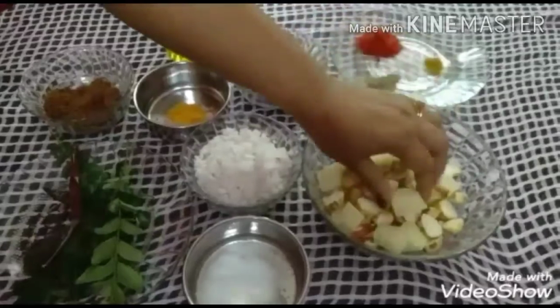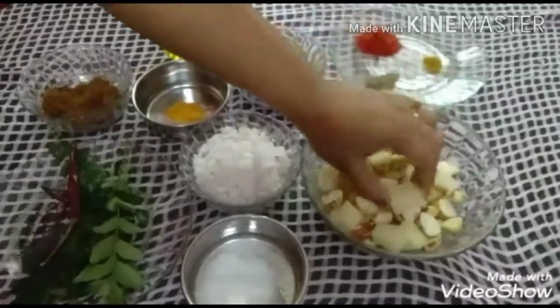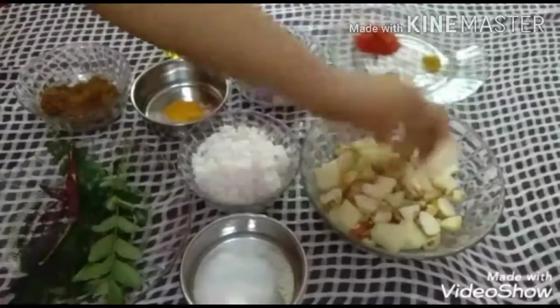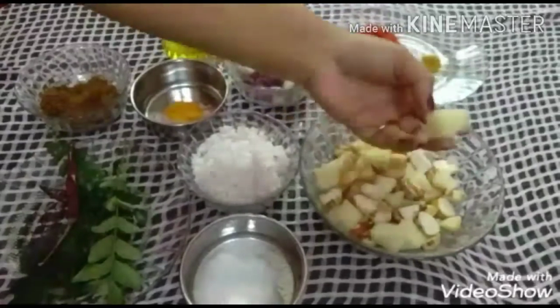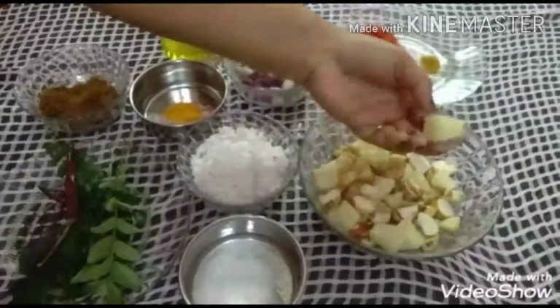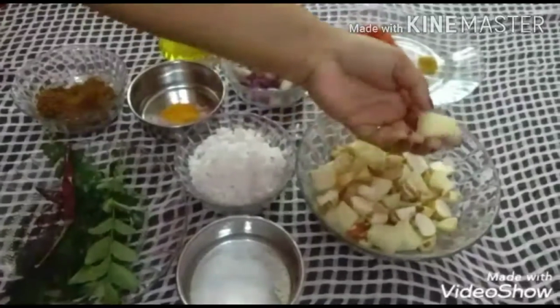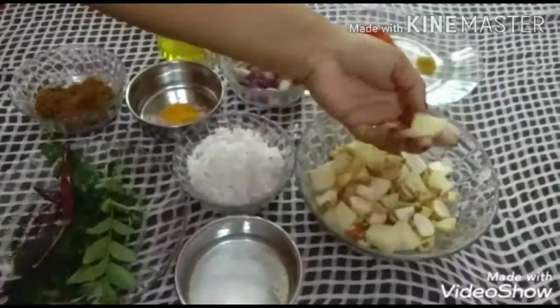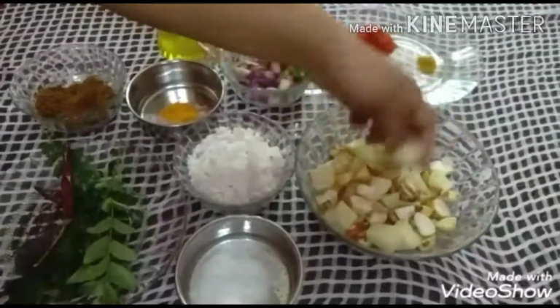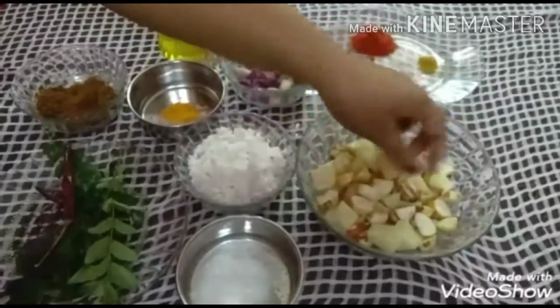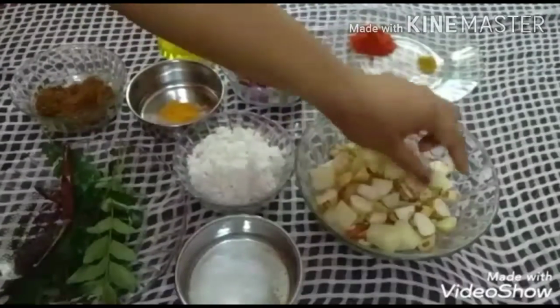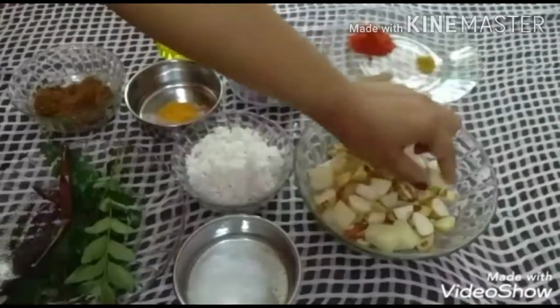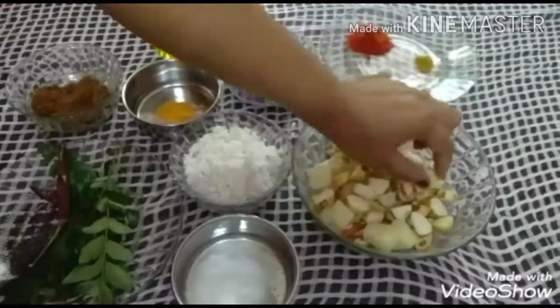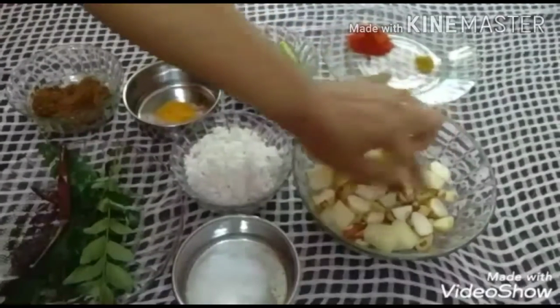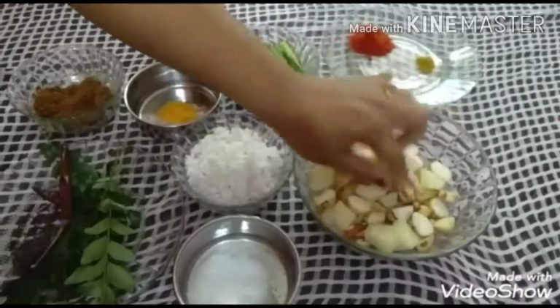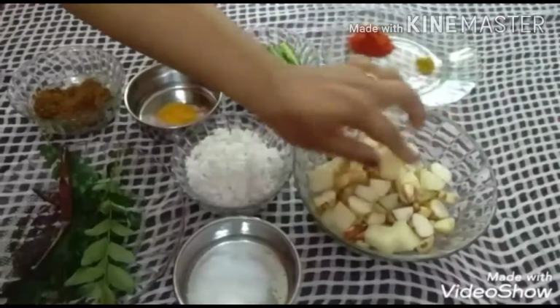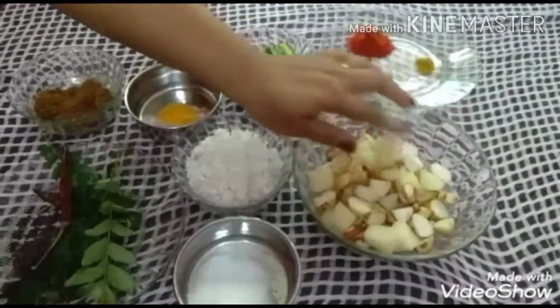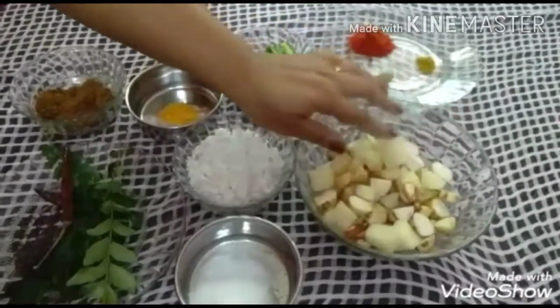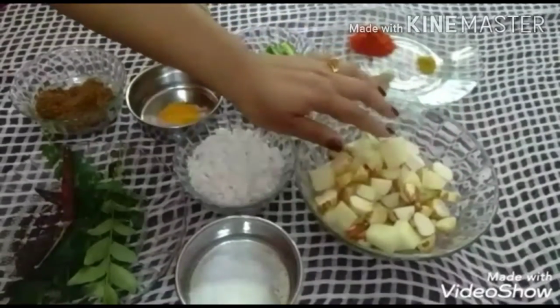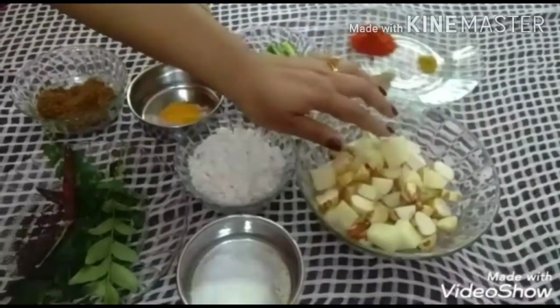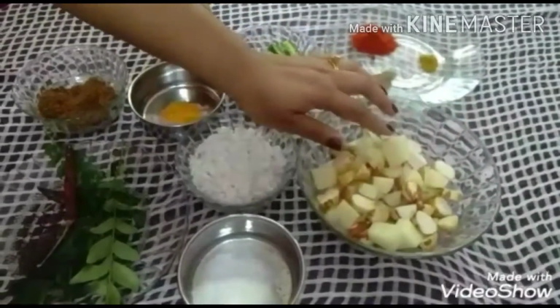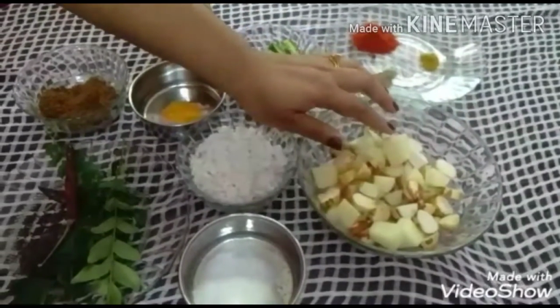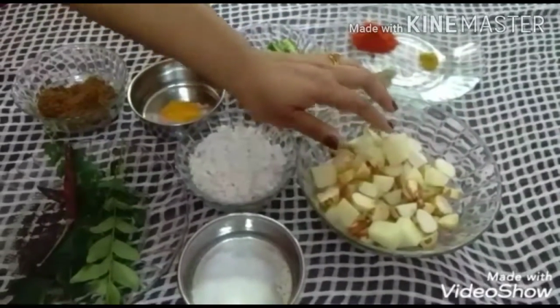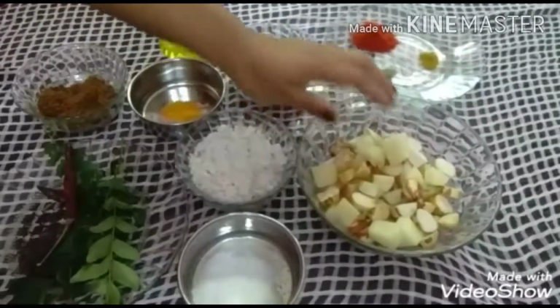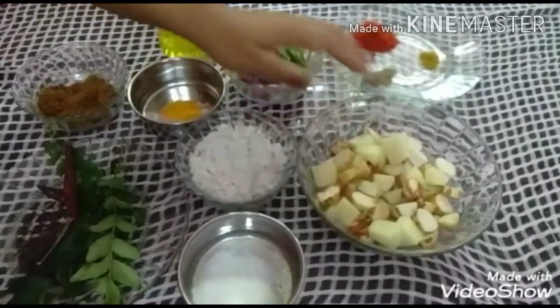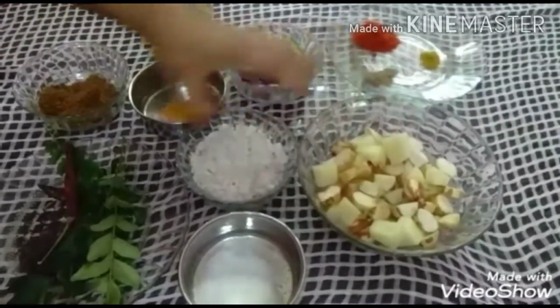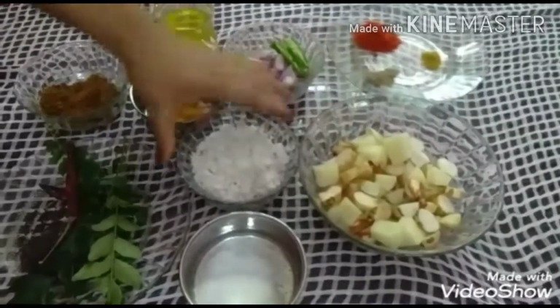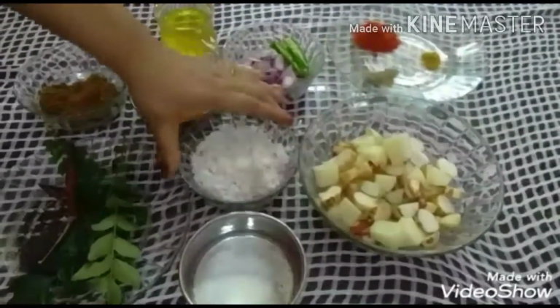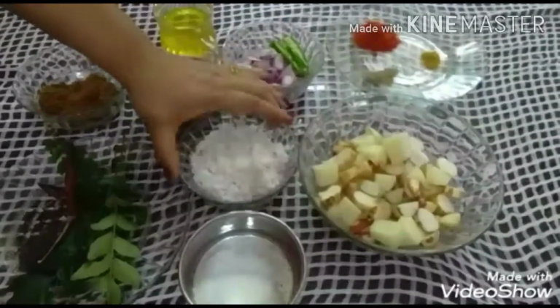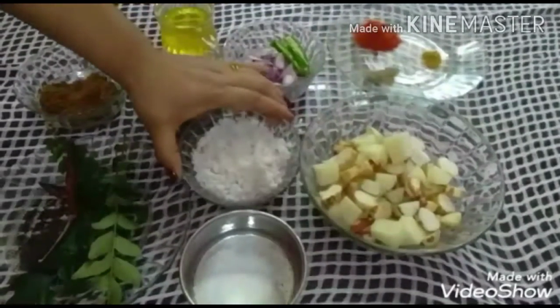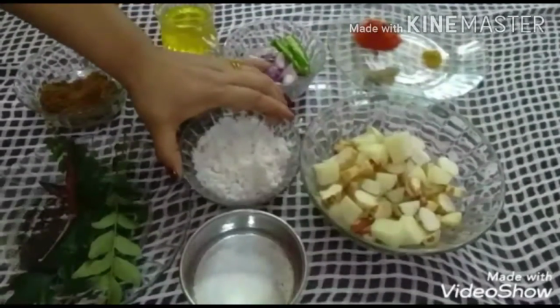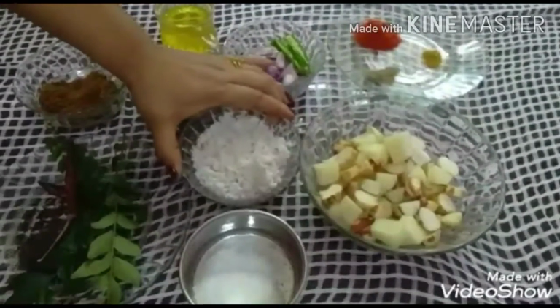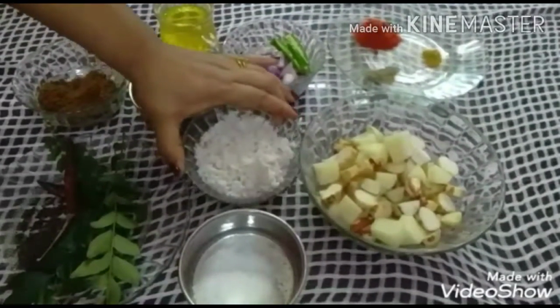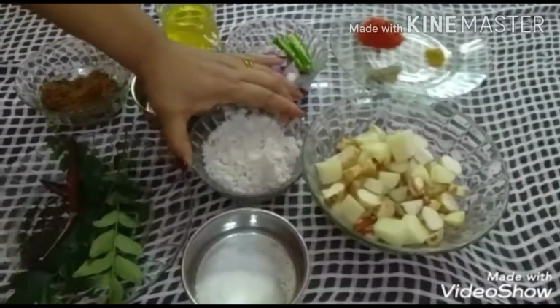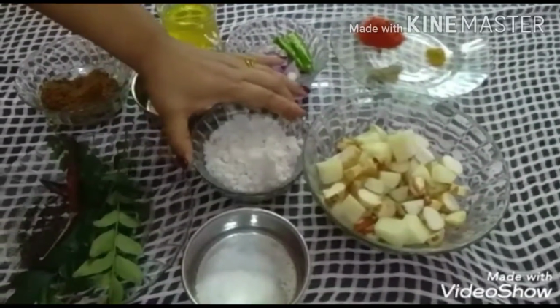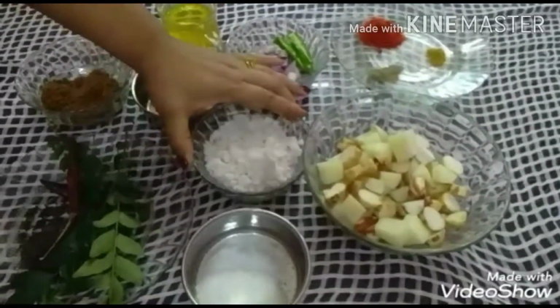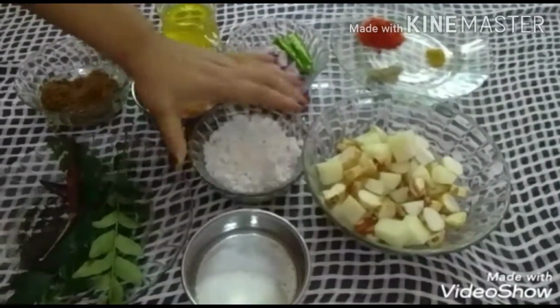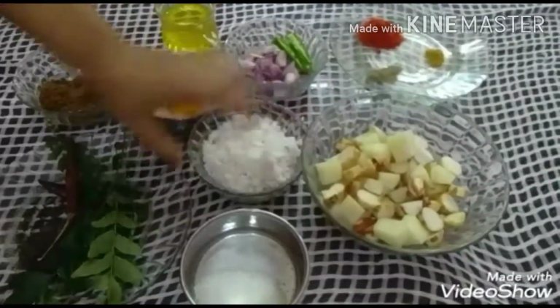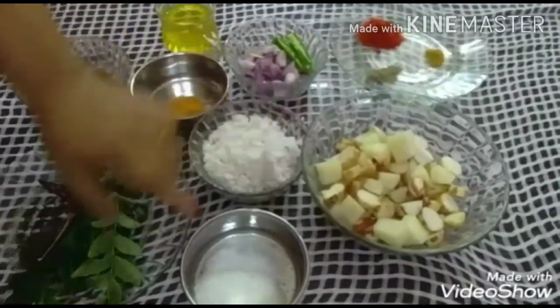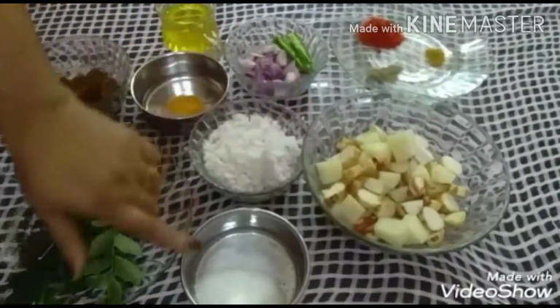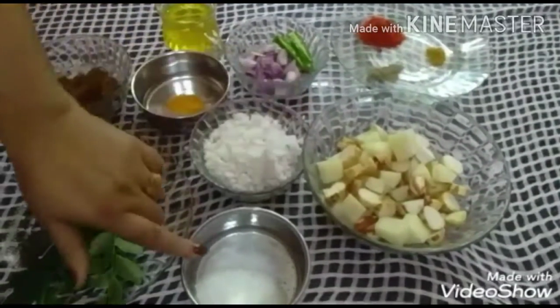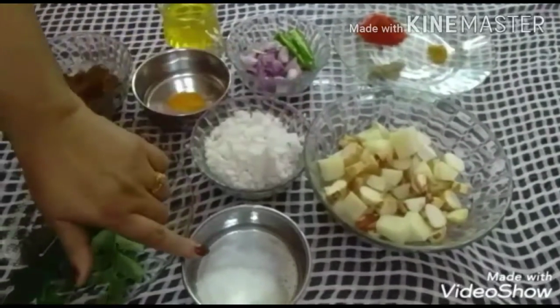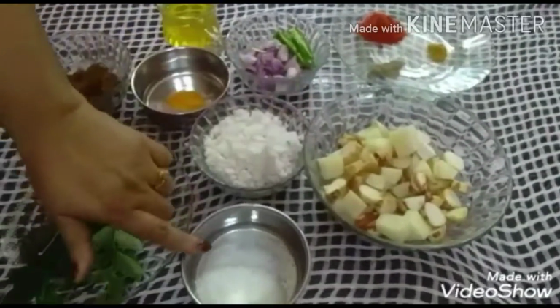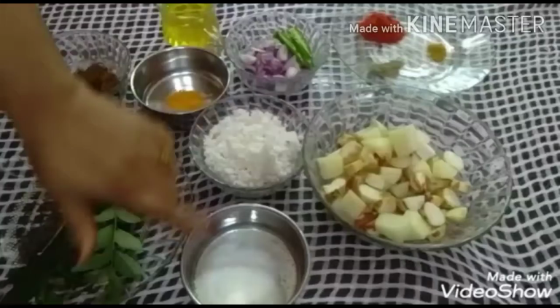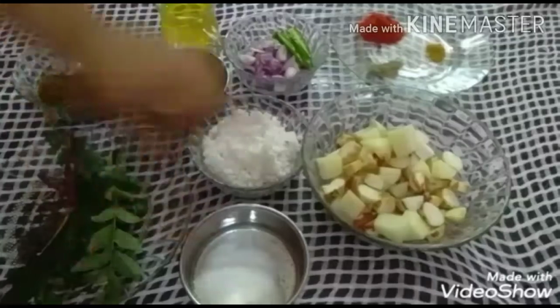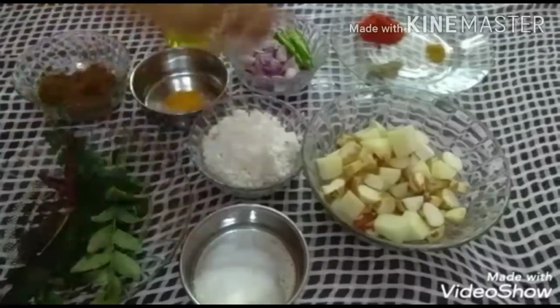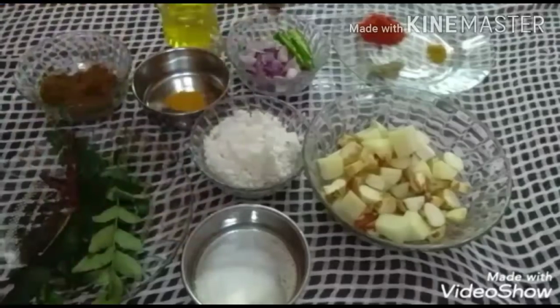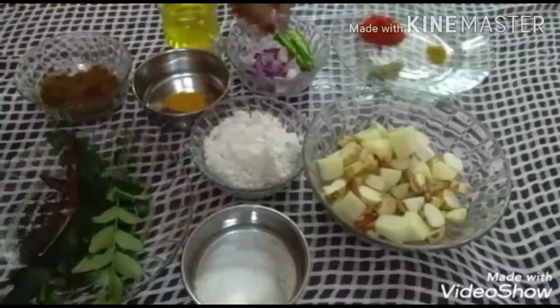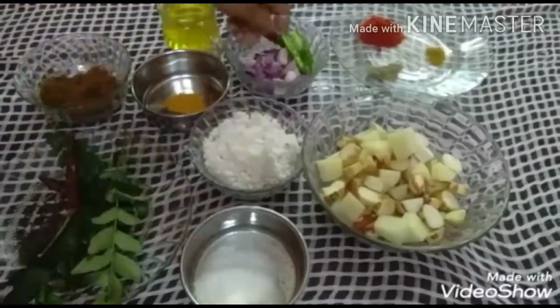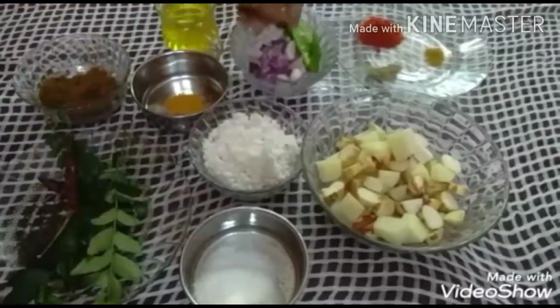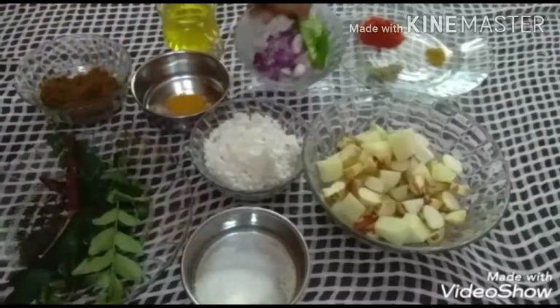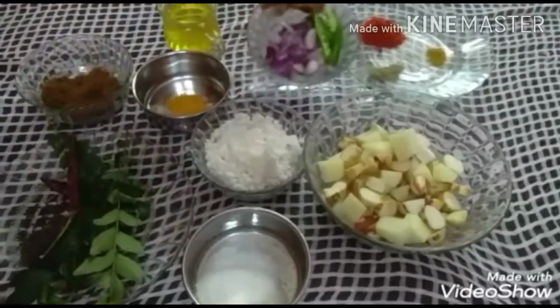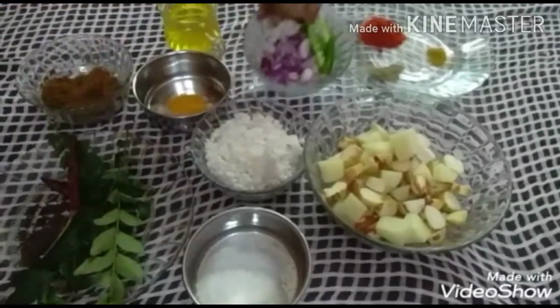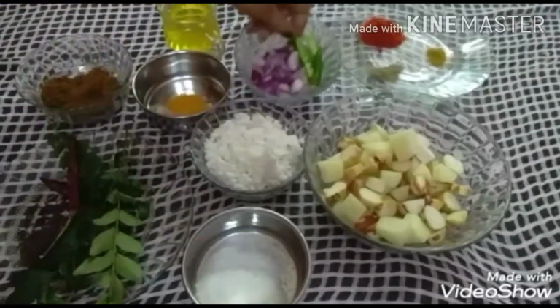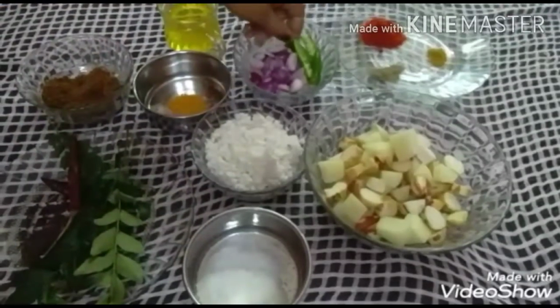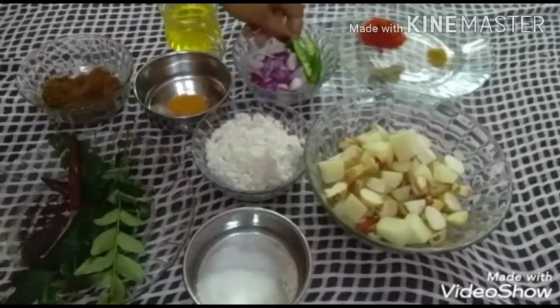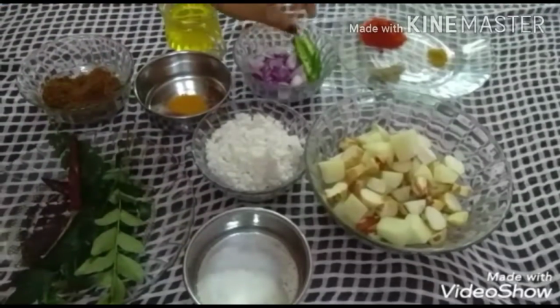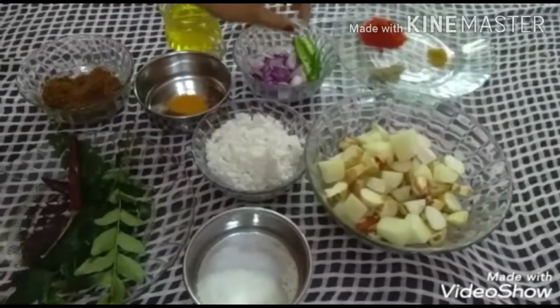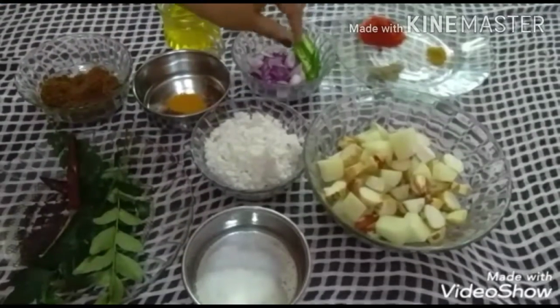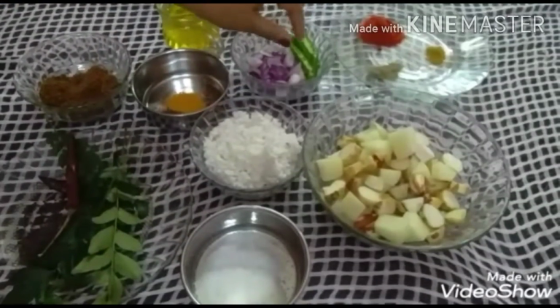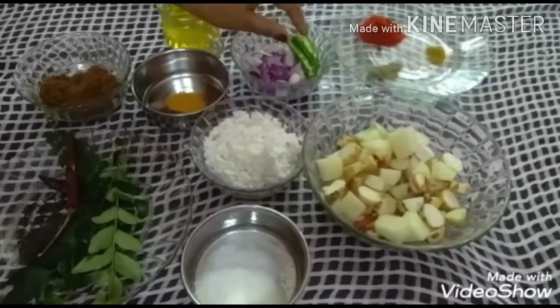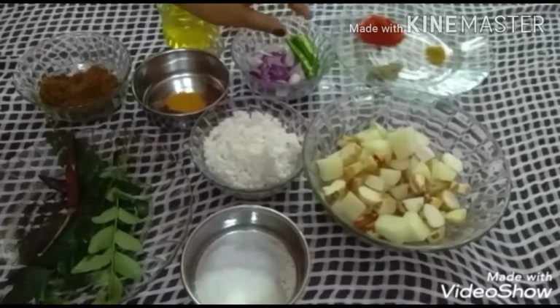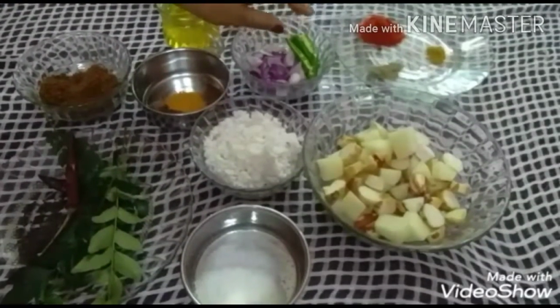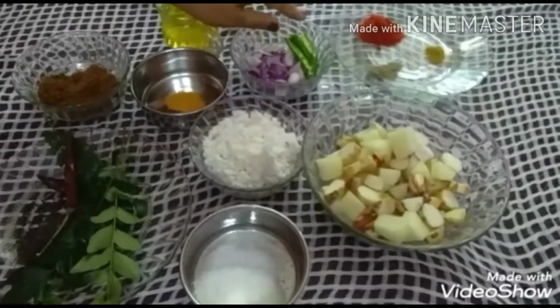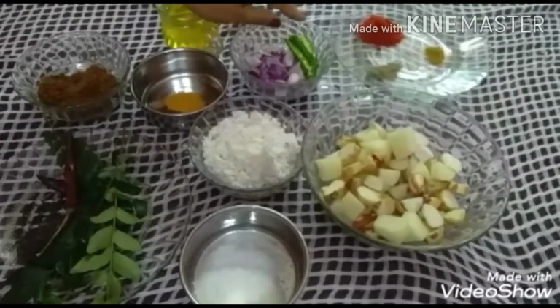You can cut it a little bit. Put a little bit of curry. Put the curry in a bowl.